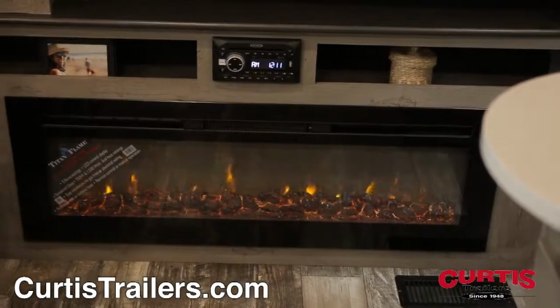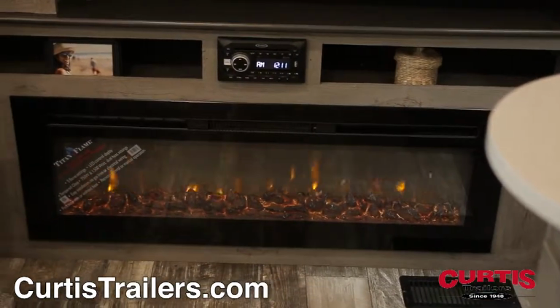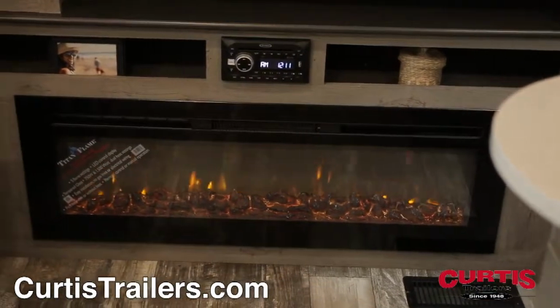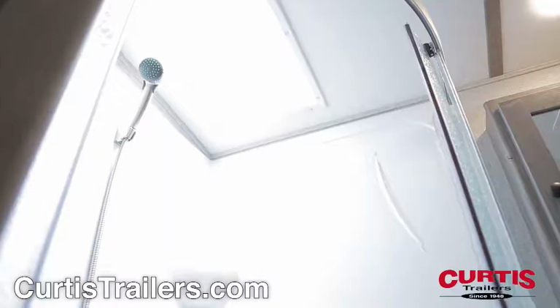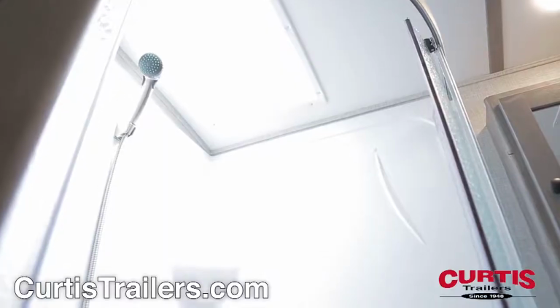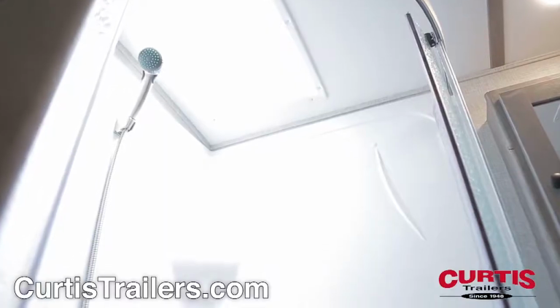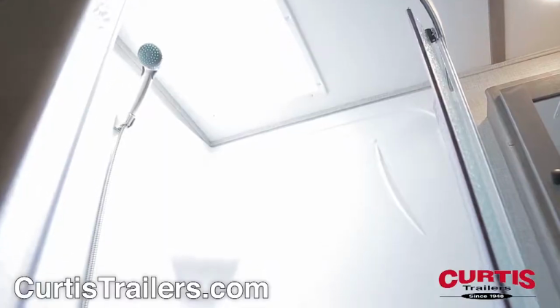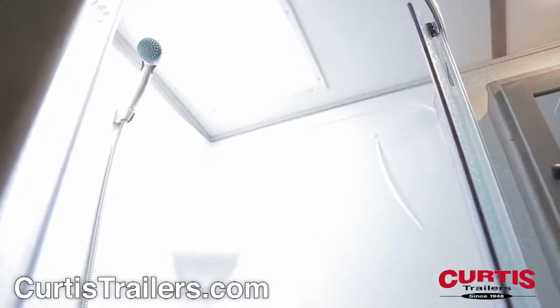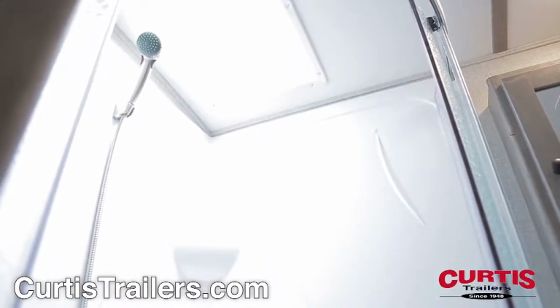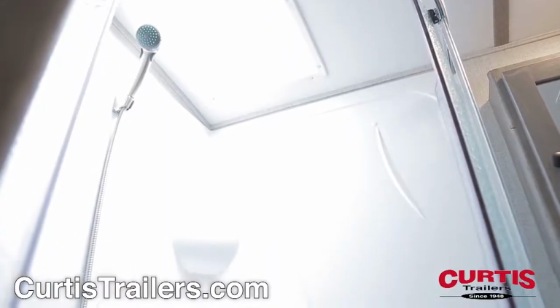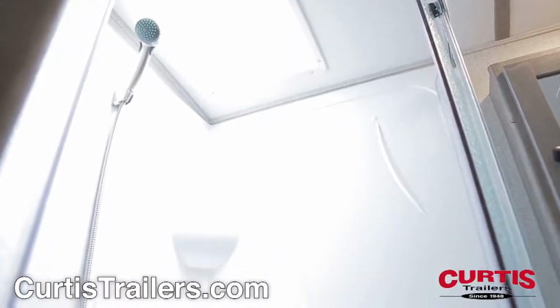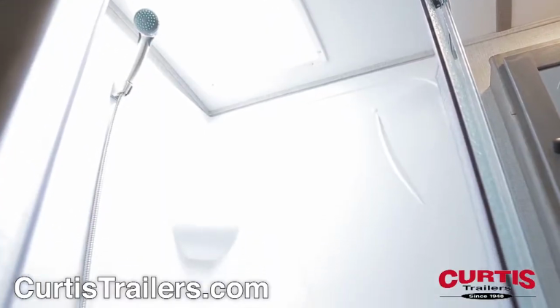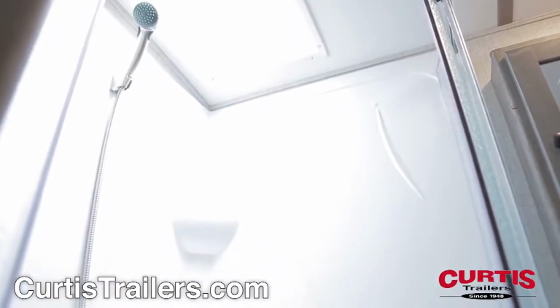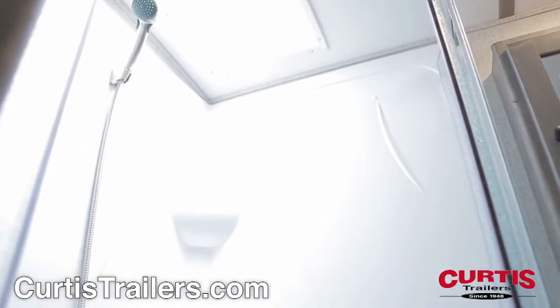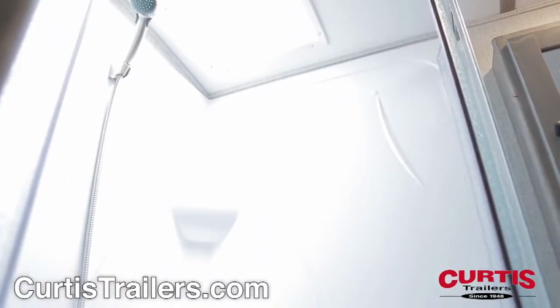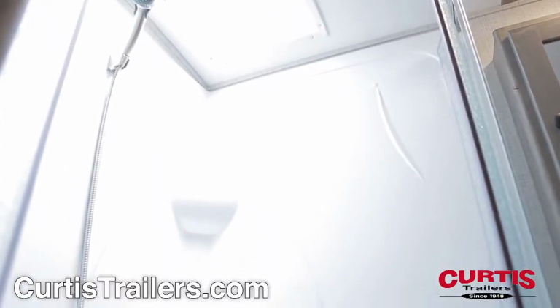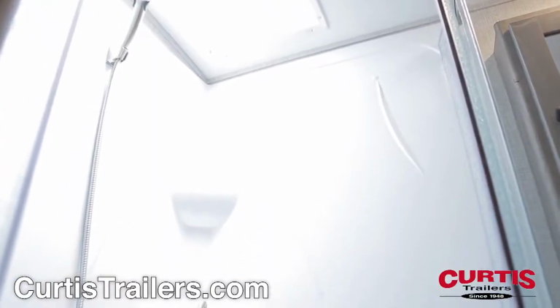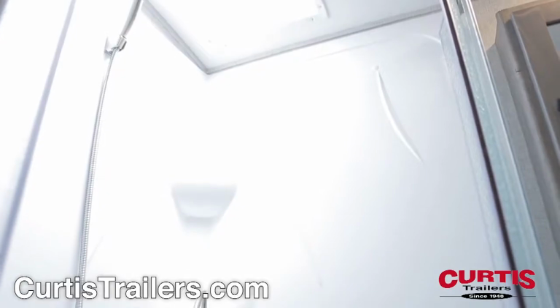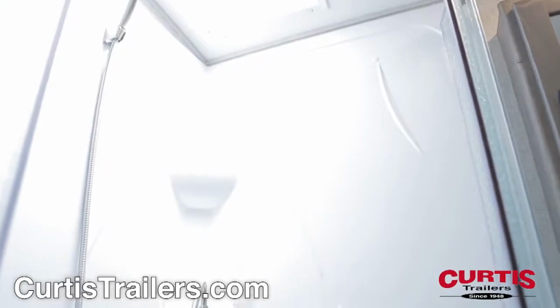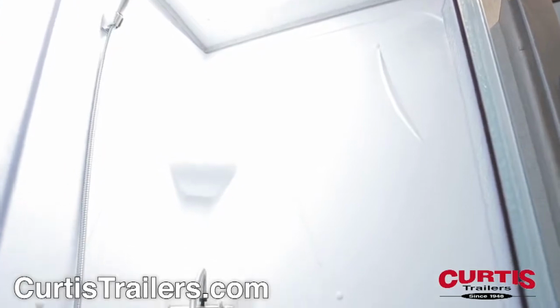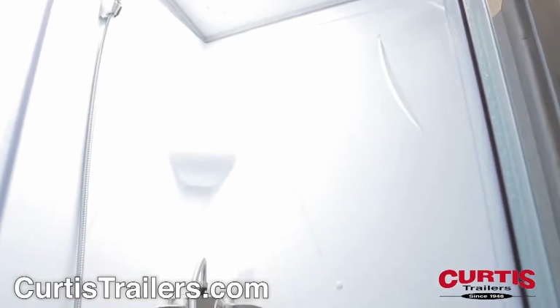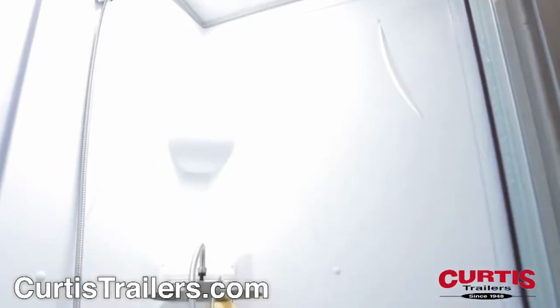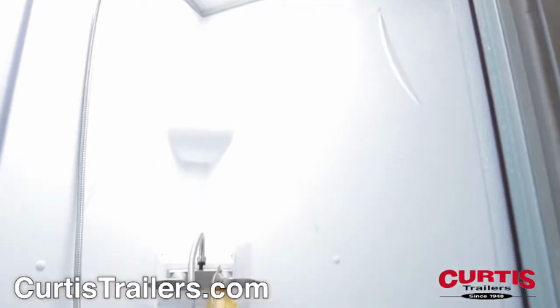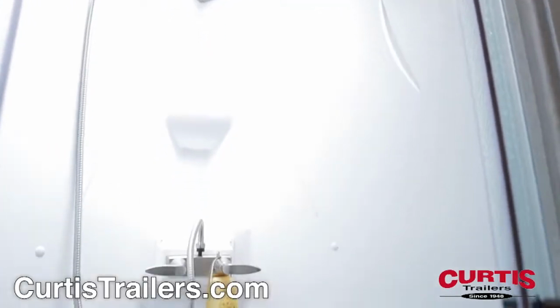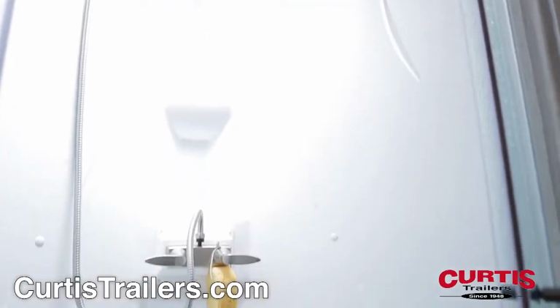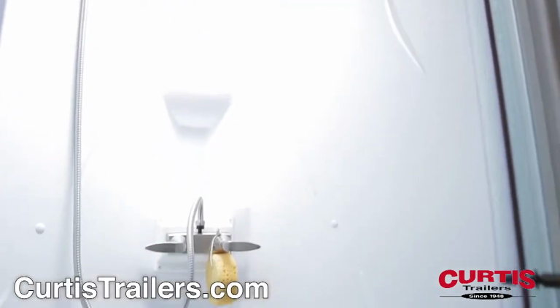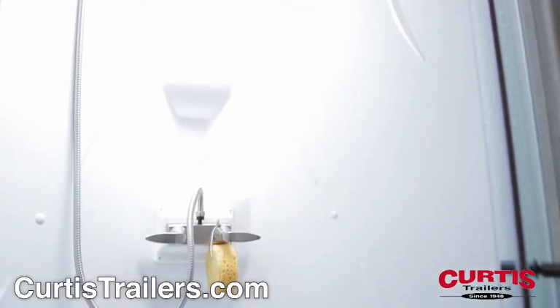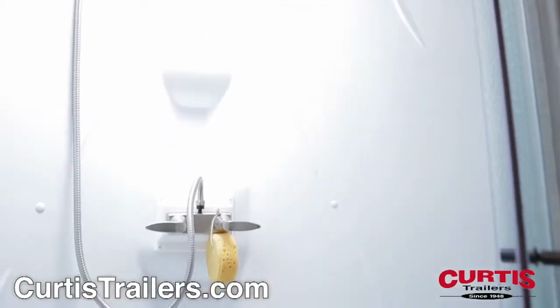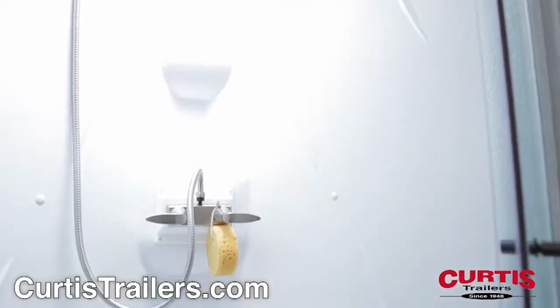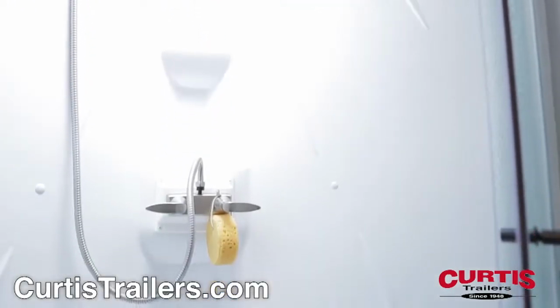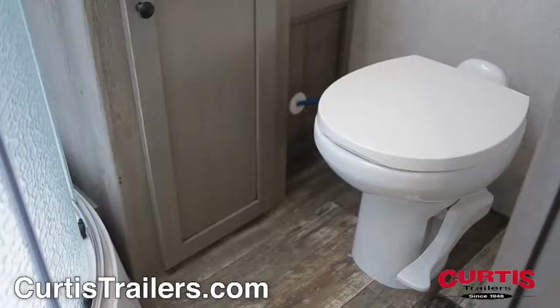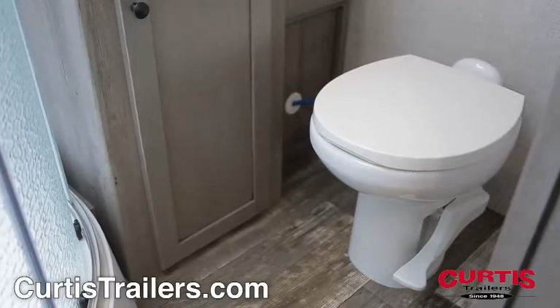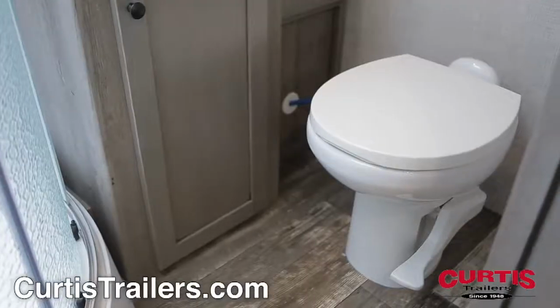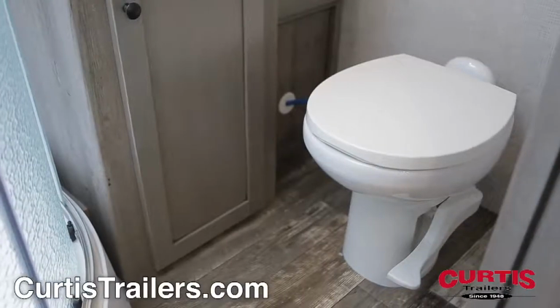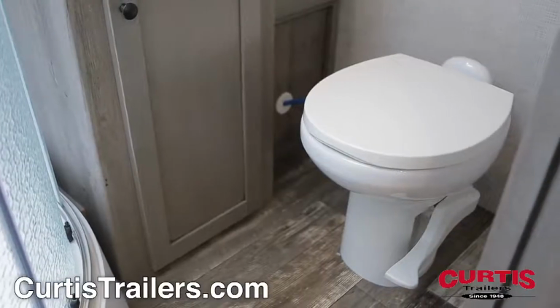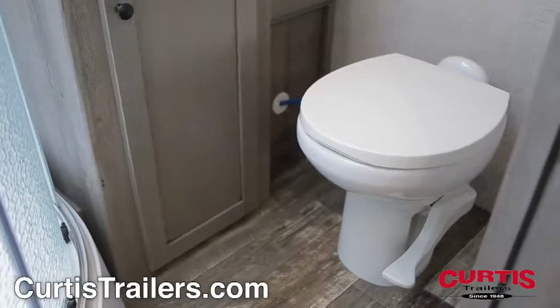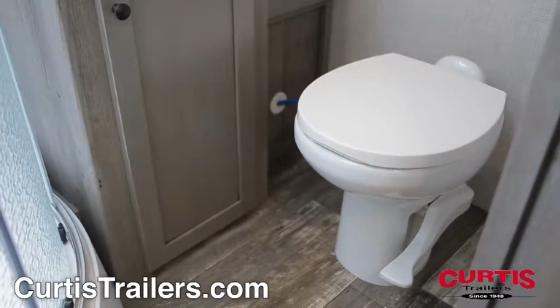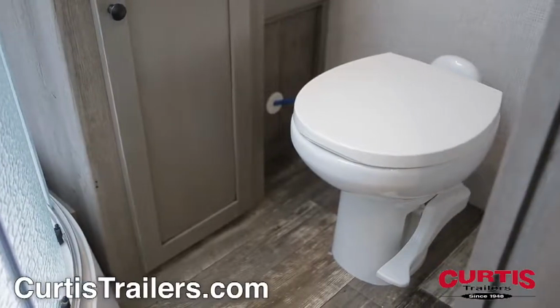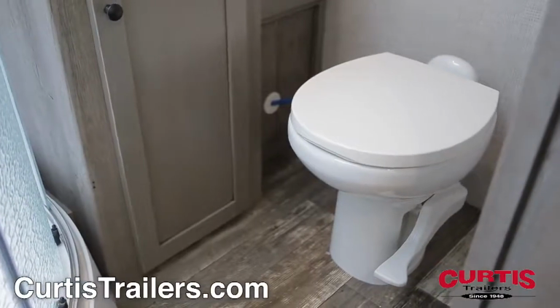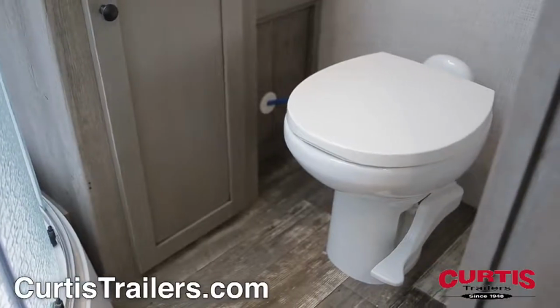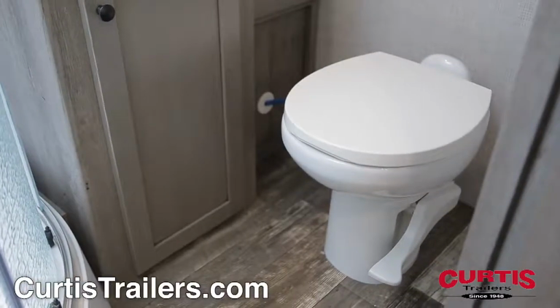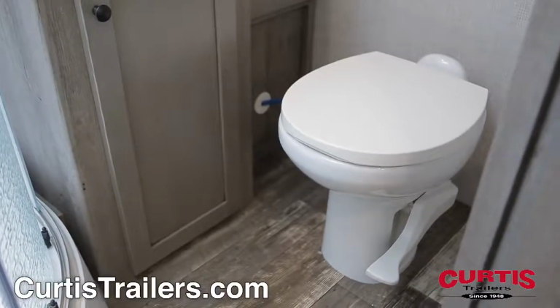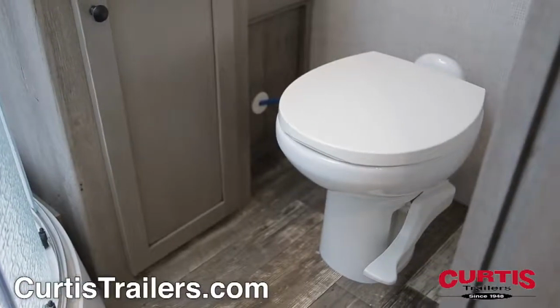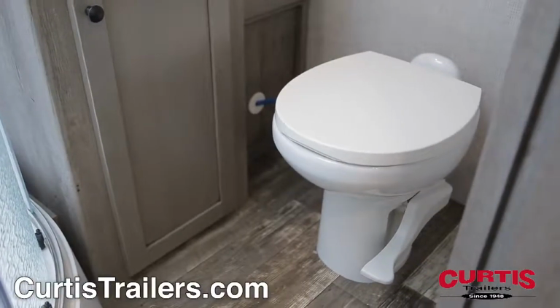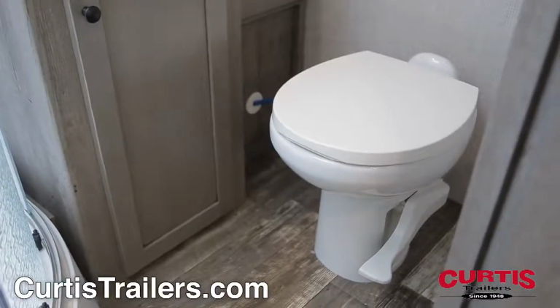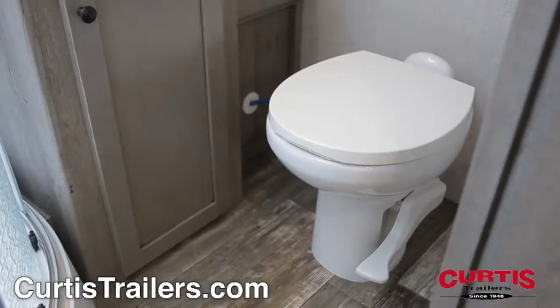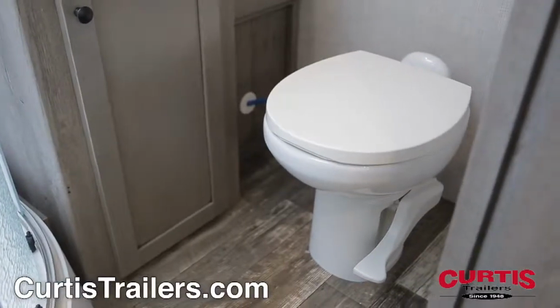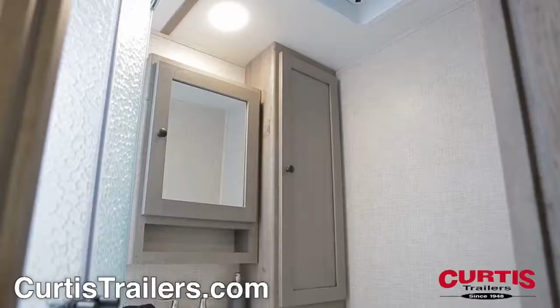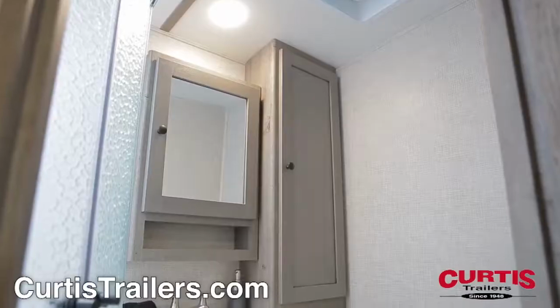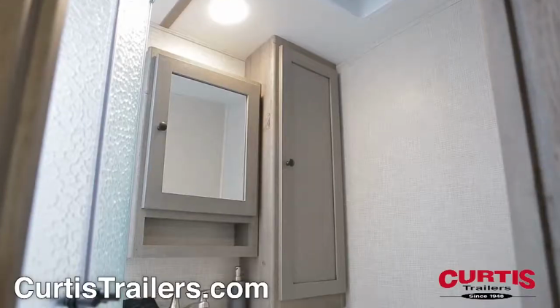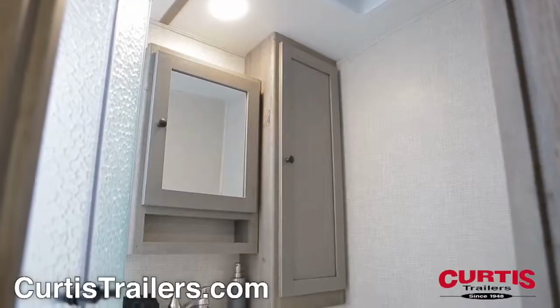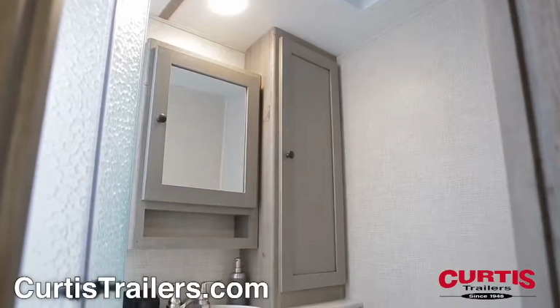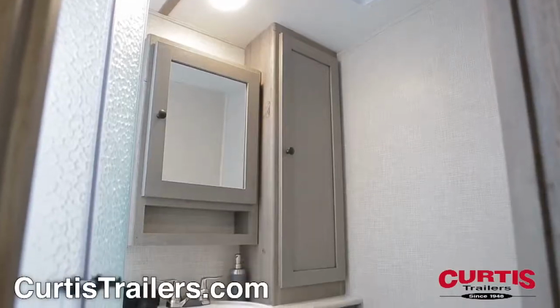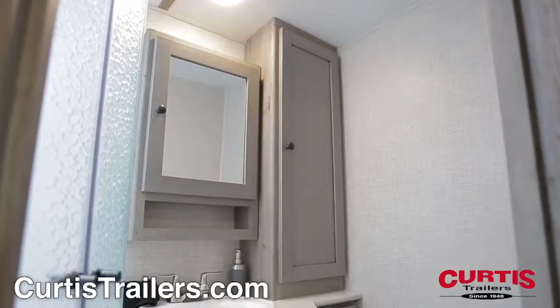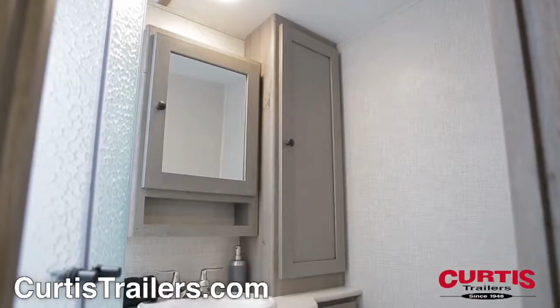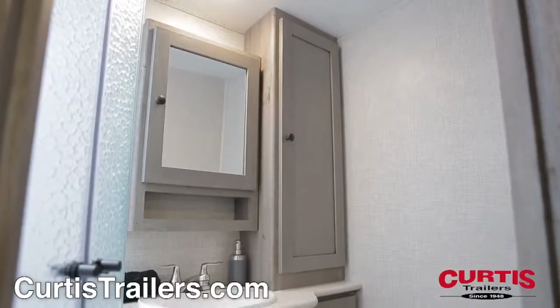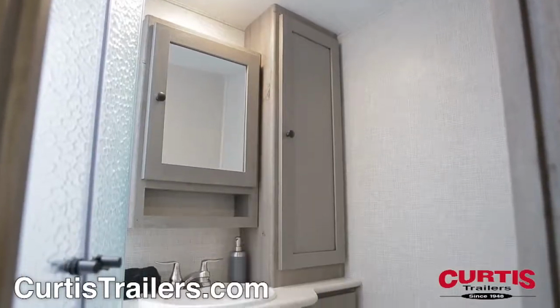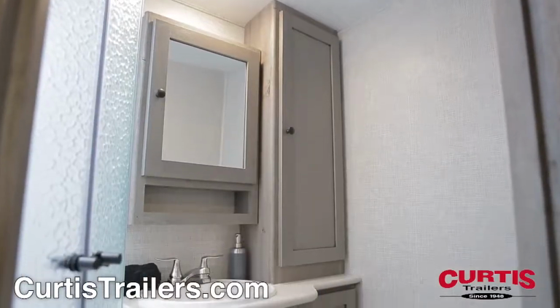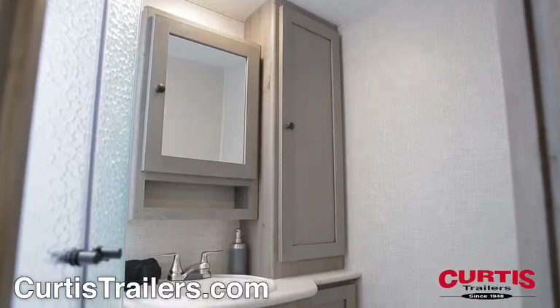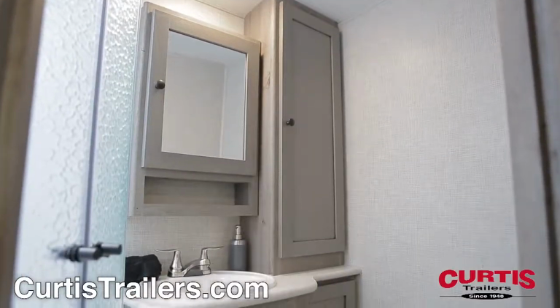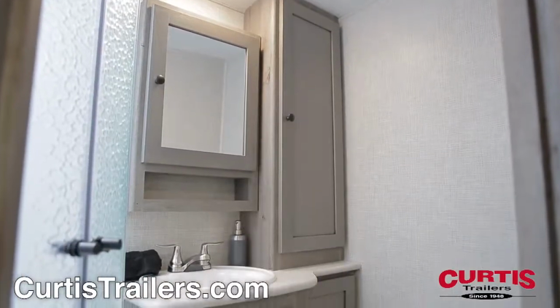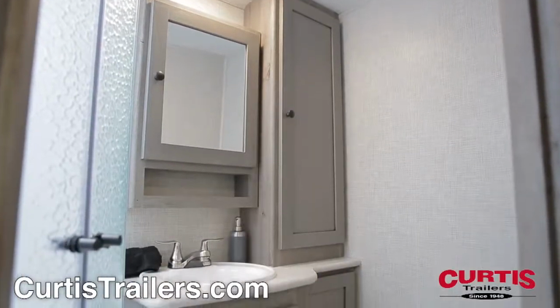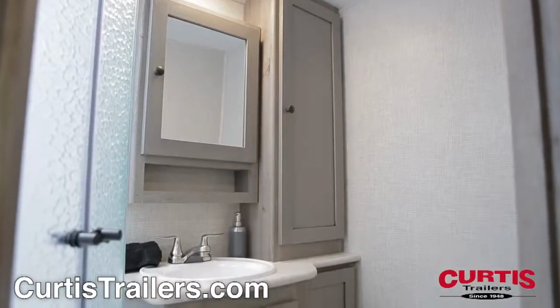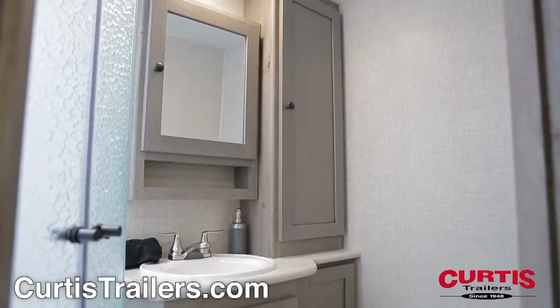Add some sun to your morning routine with the bathroom's skylight shower, porcelain step flush toilet, and mirrored medicine cabinet with undermount sink.